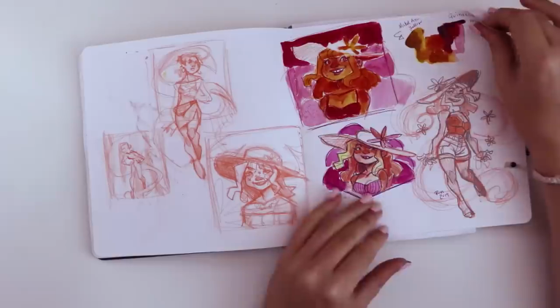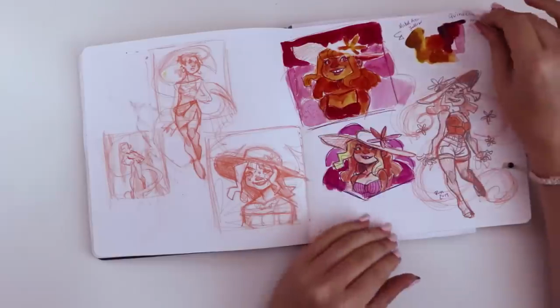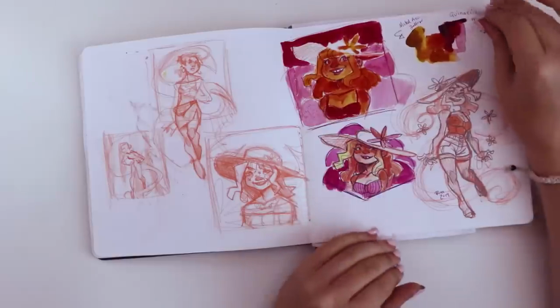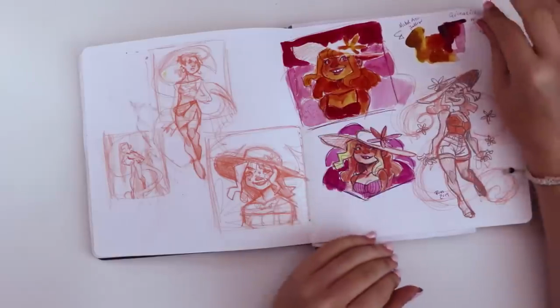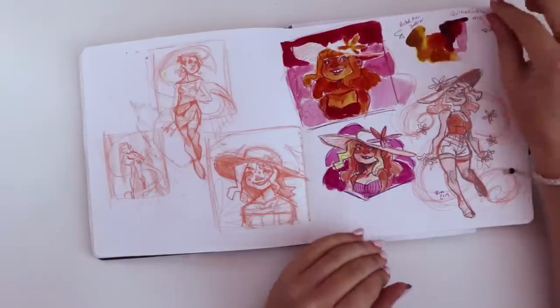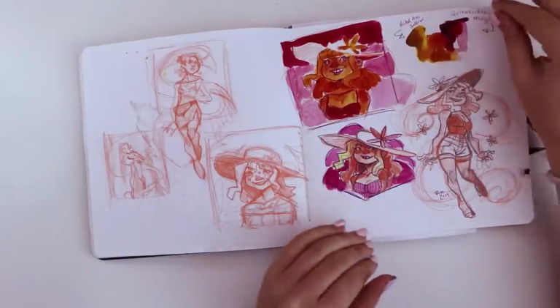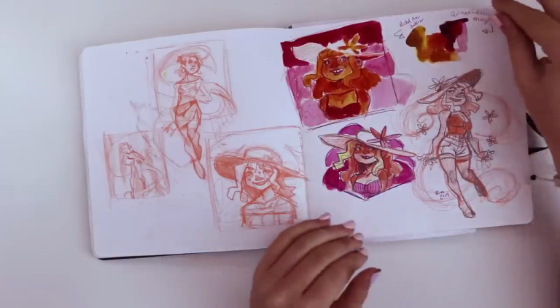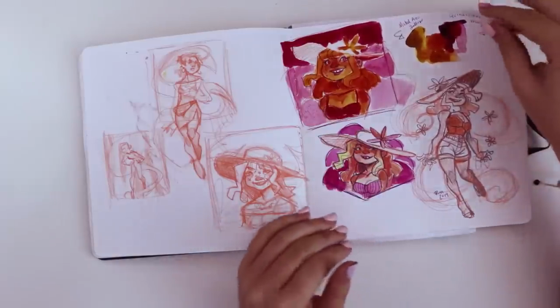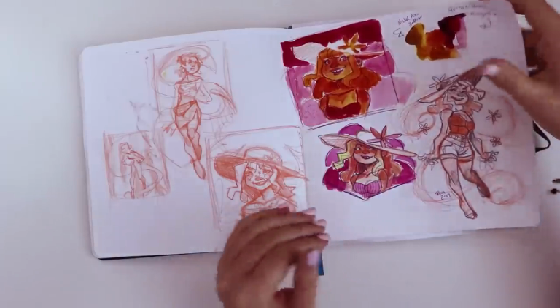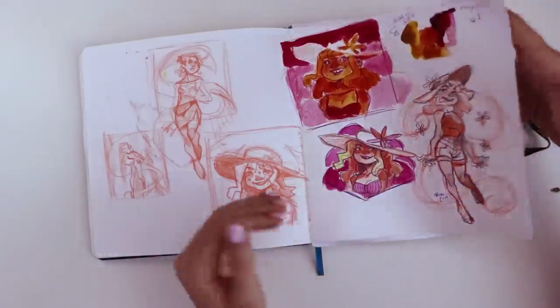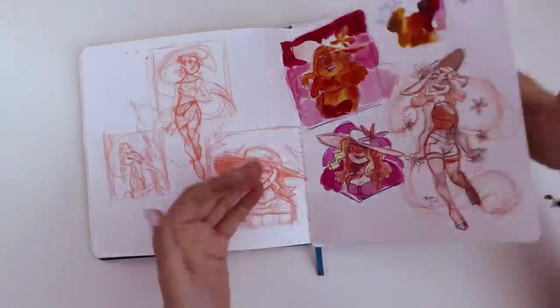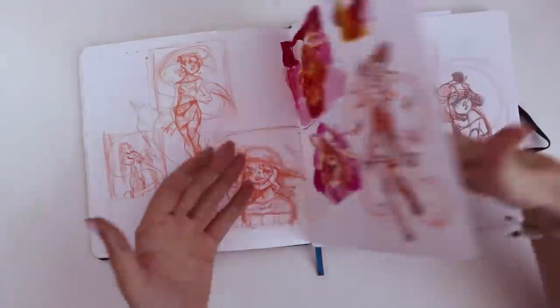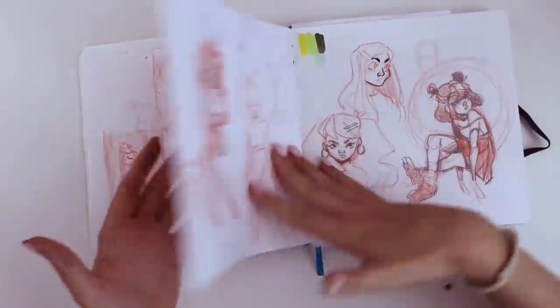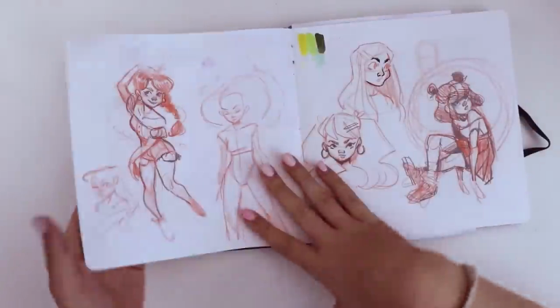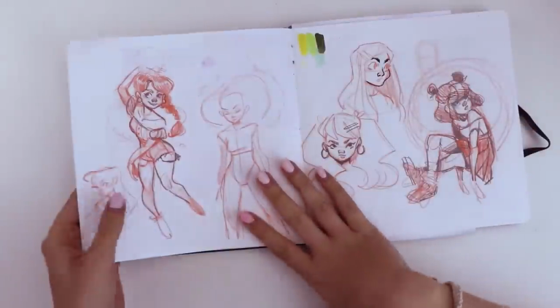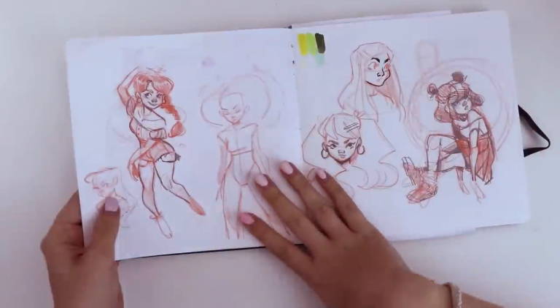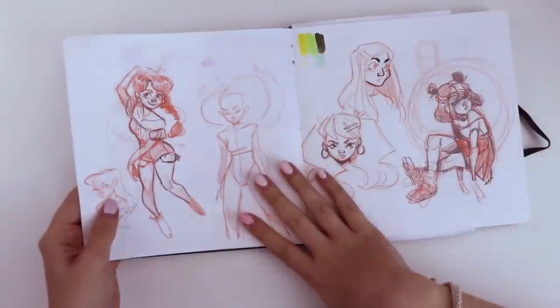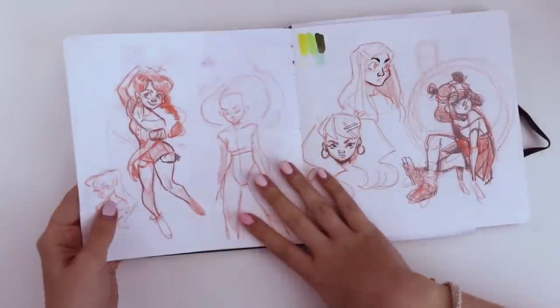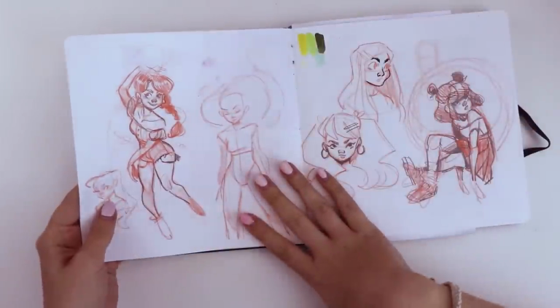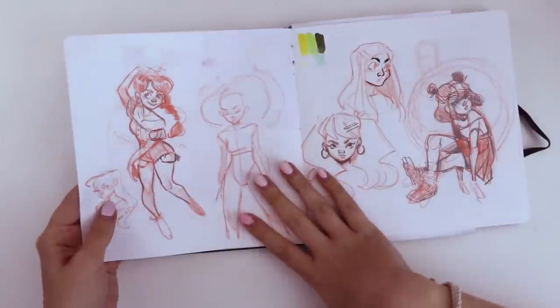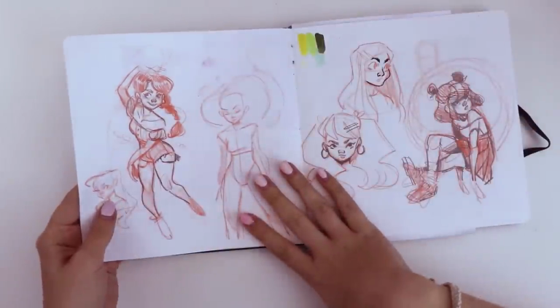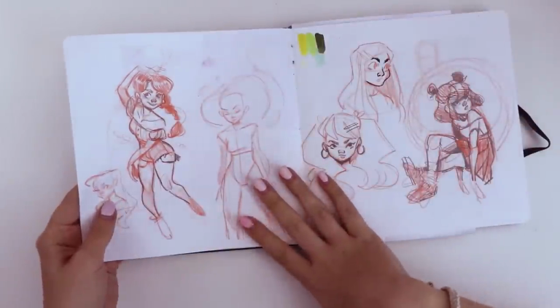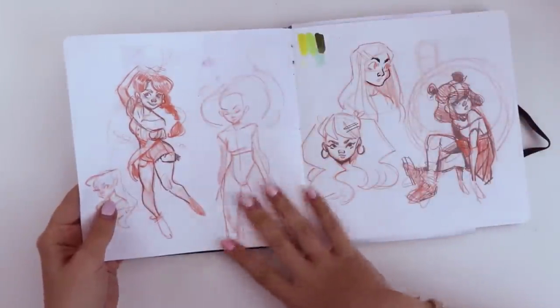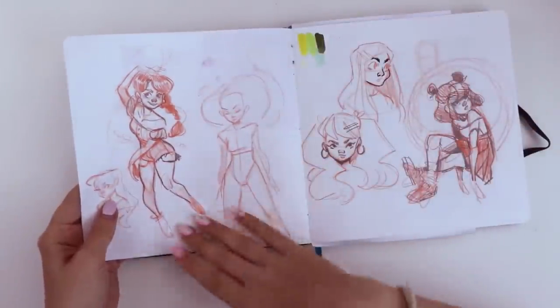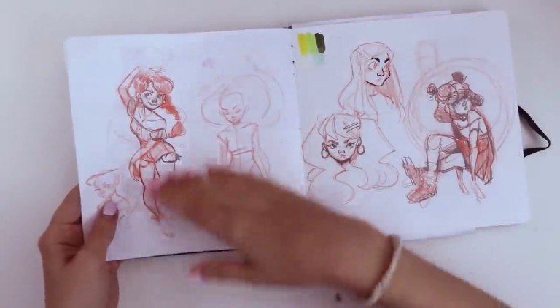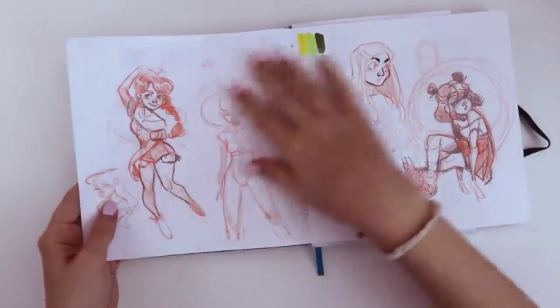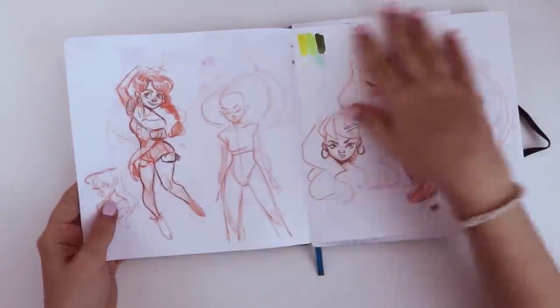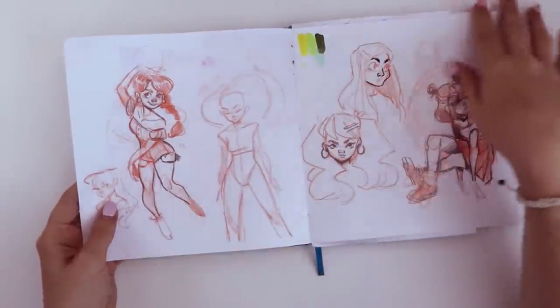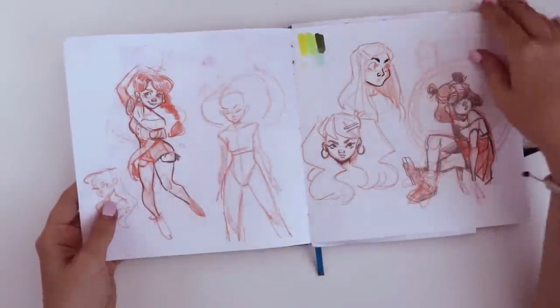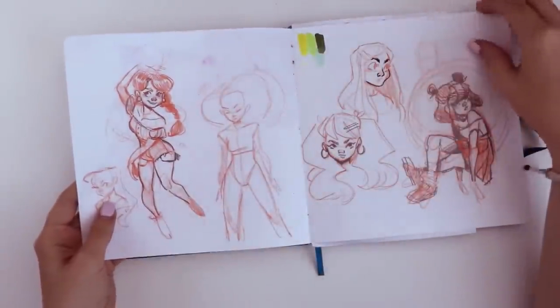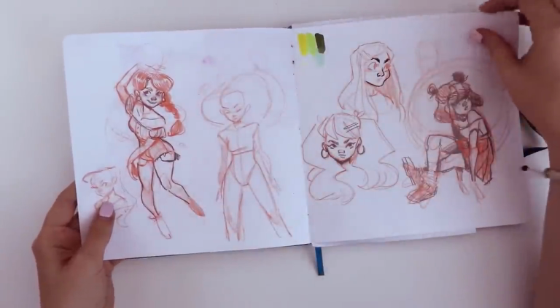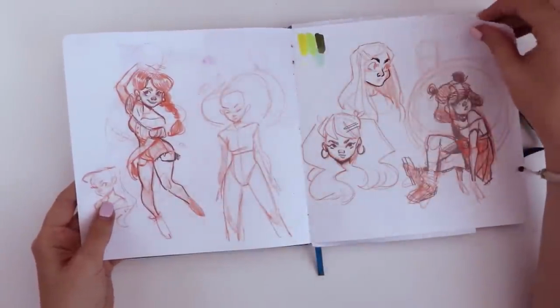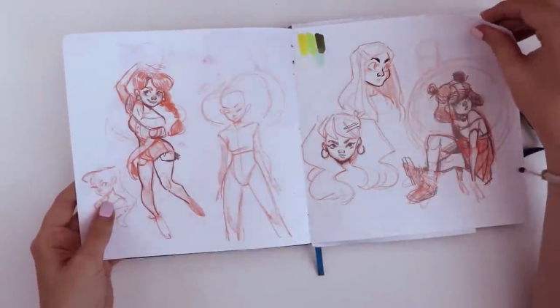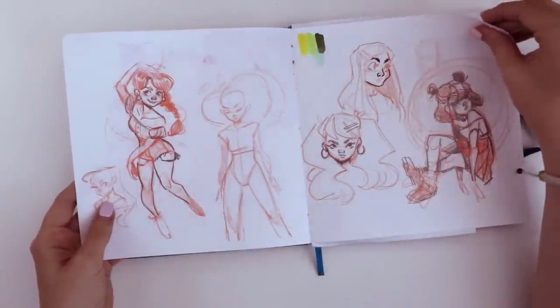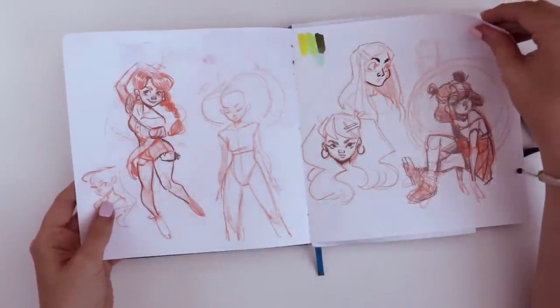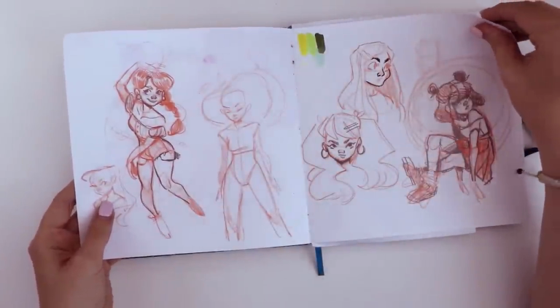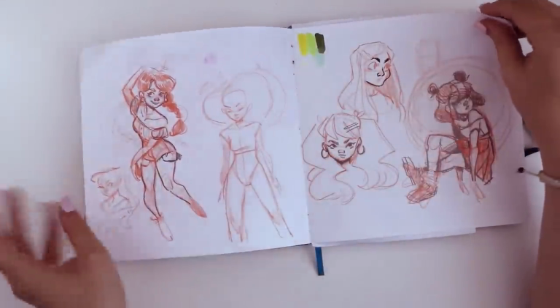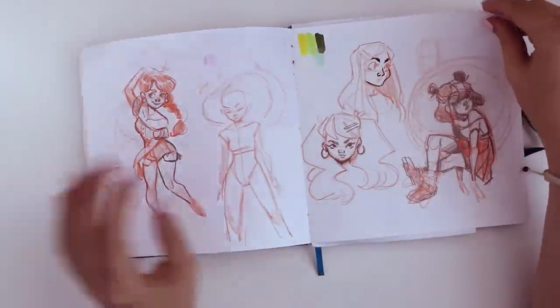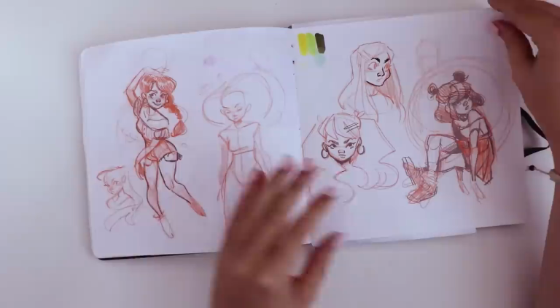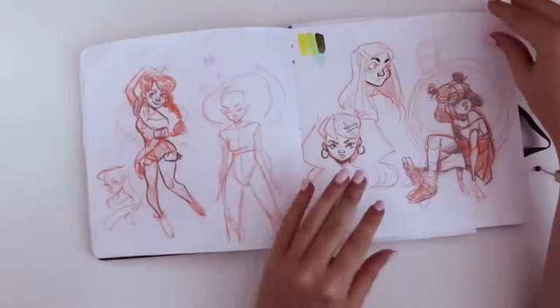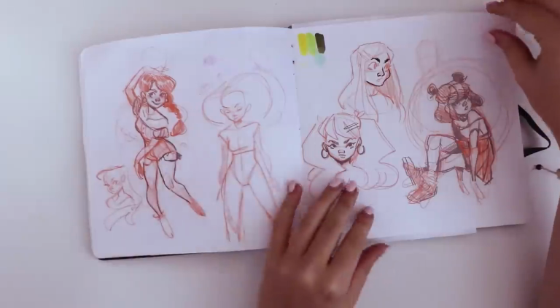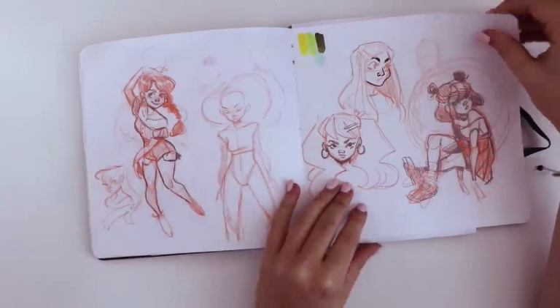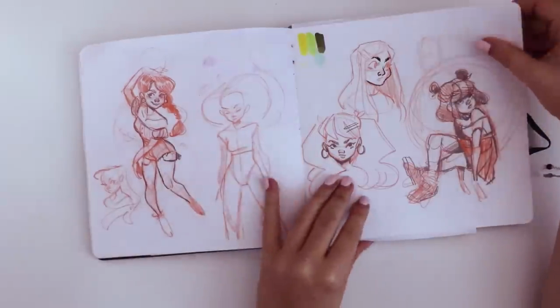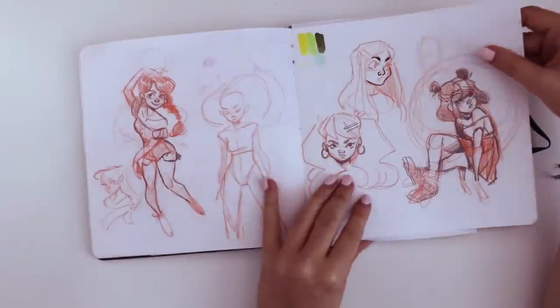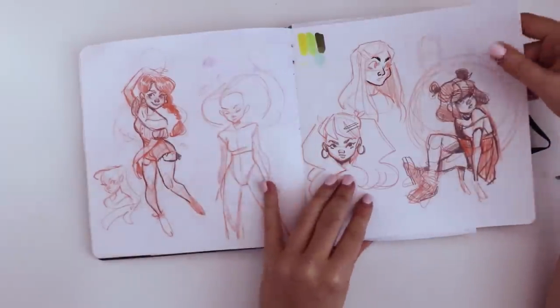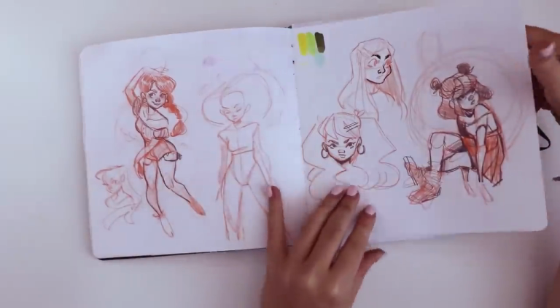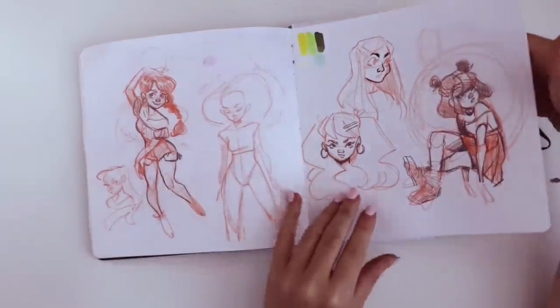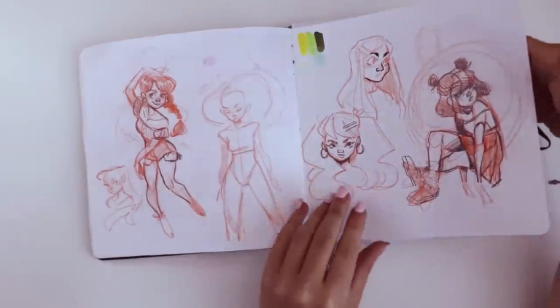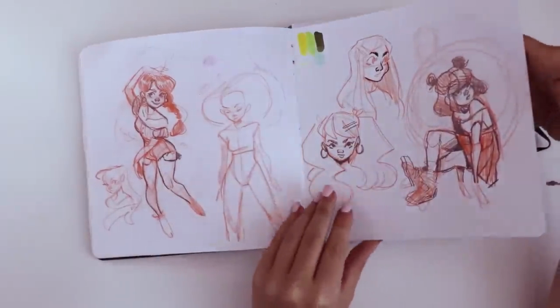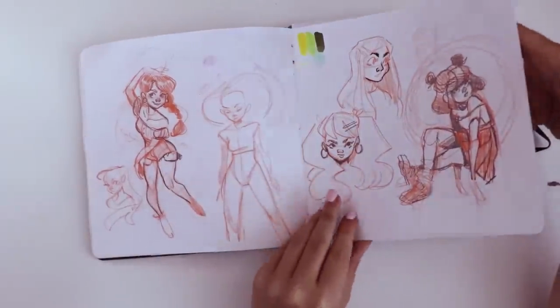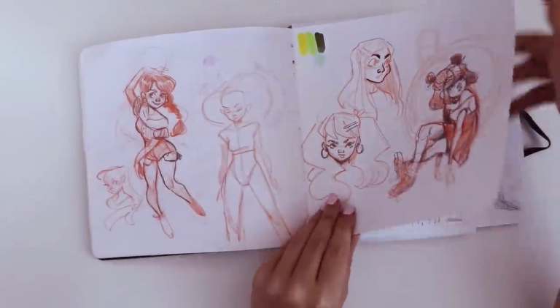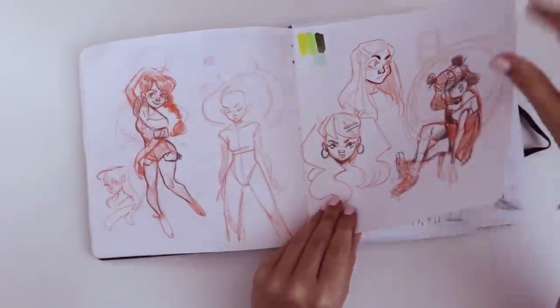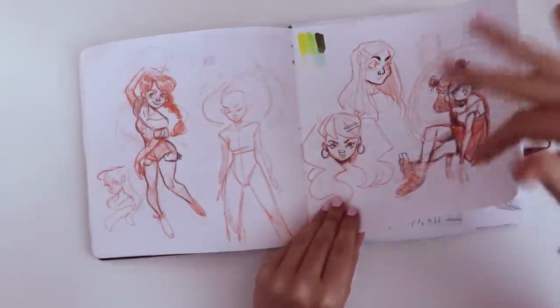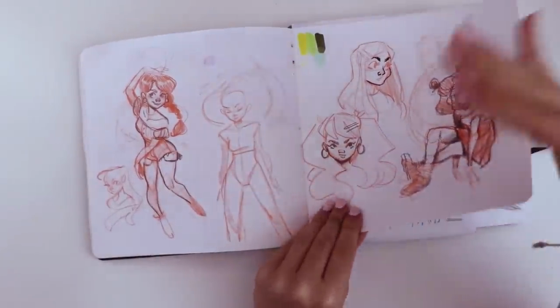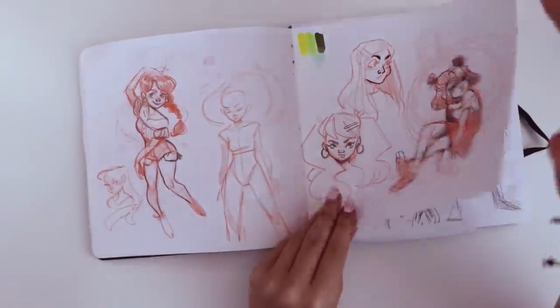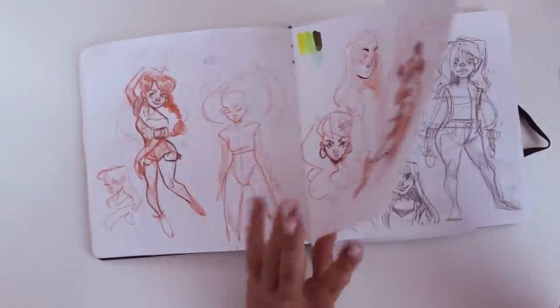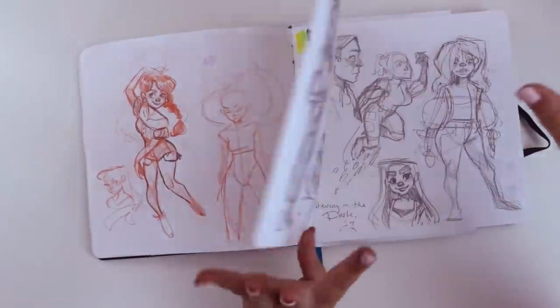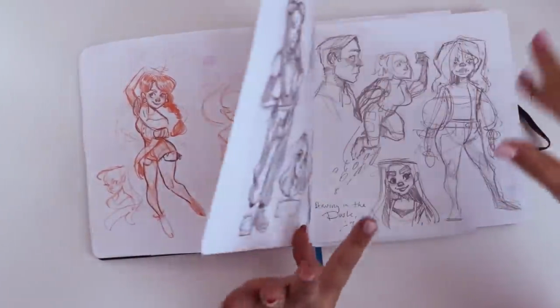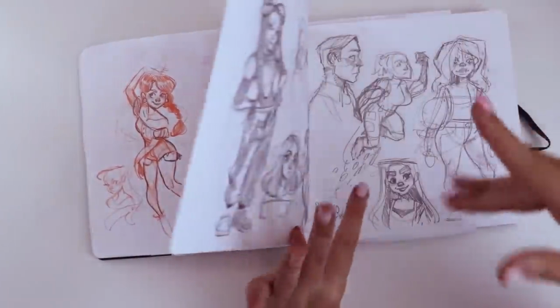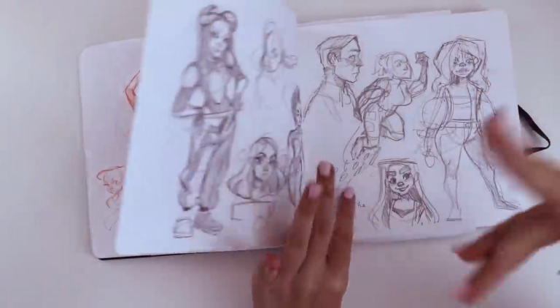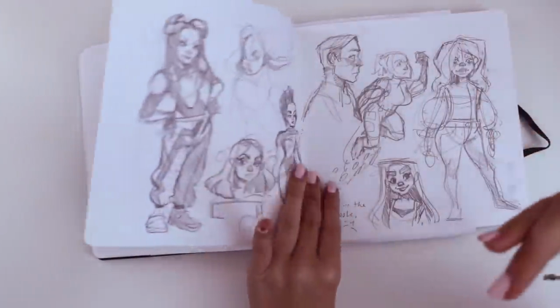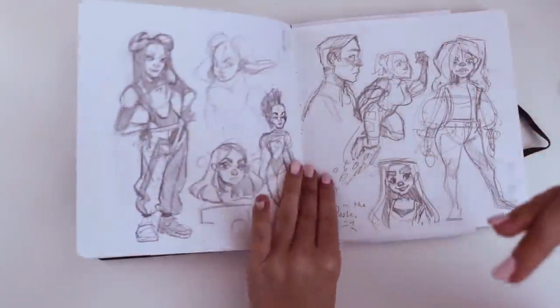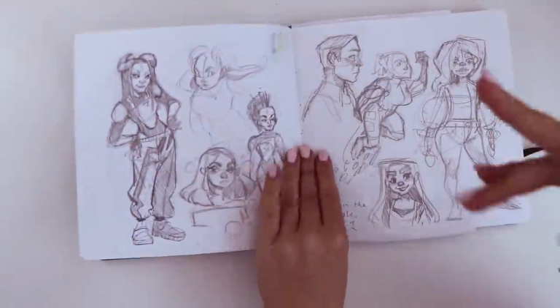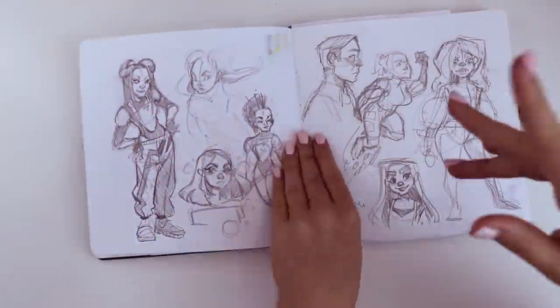Back to the sketchbook — pretty sparse page. It's kind of rare for me. I must have been going through a thing.